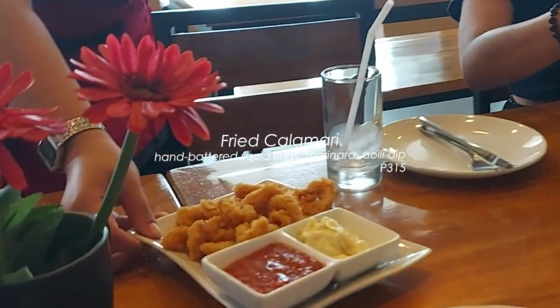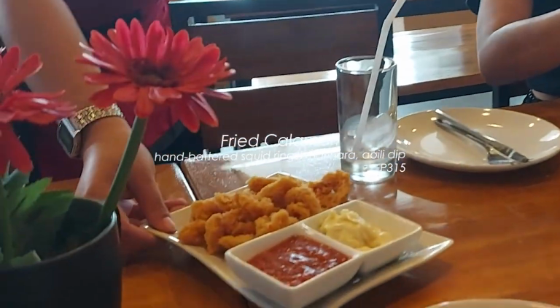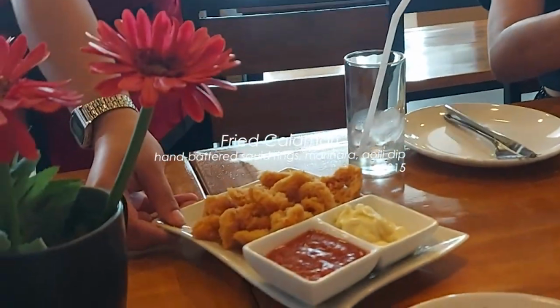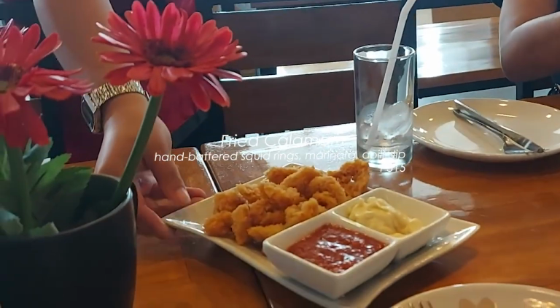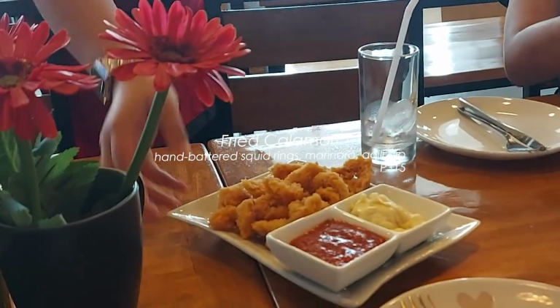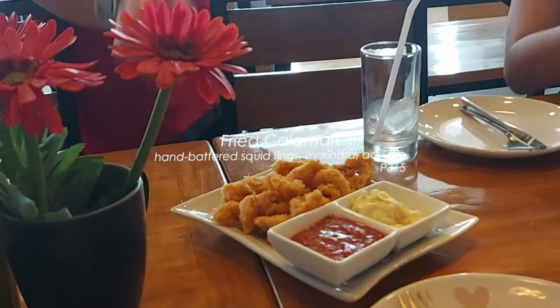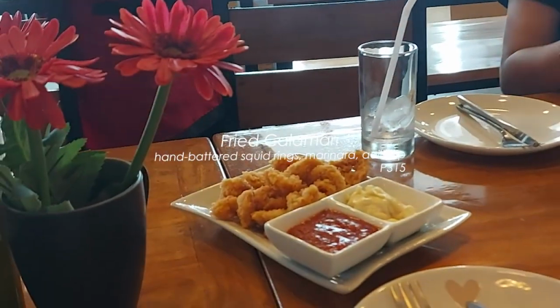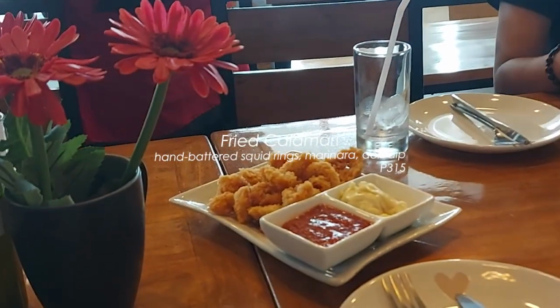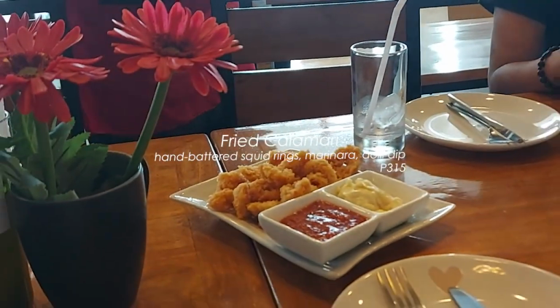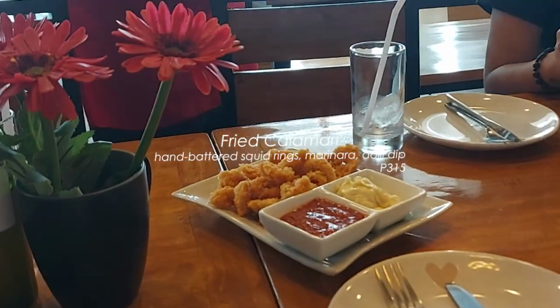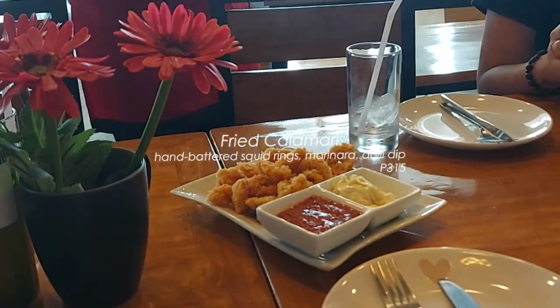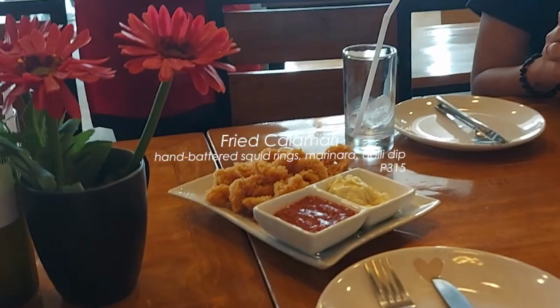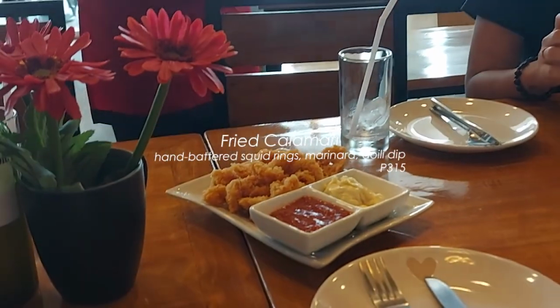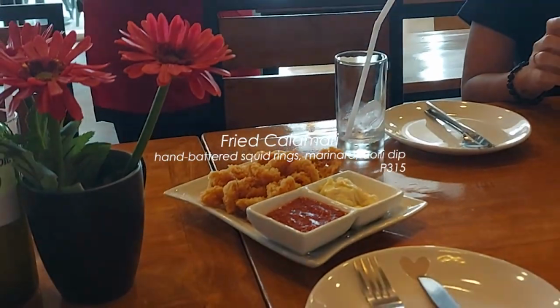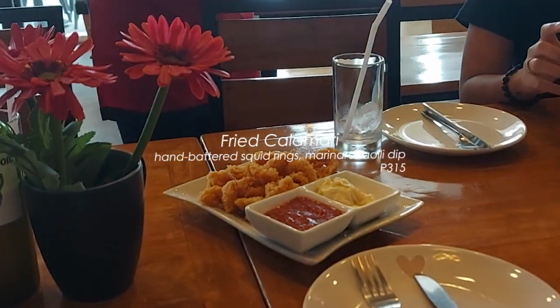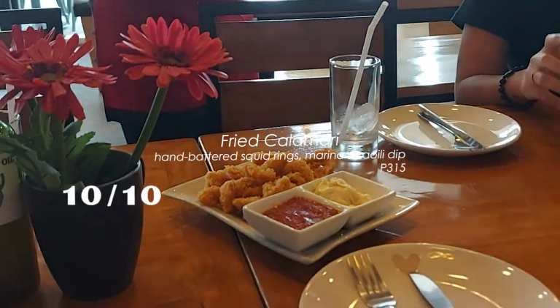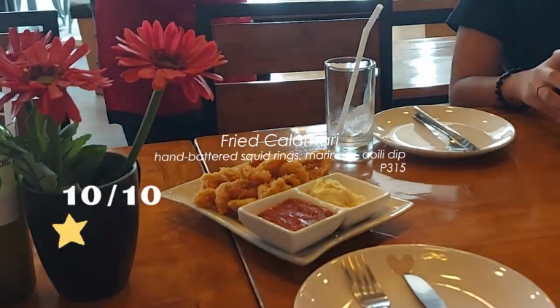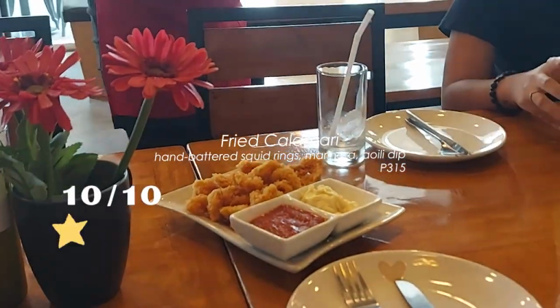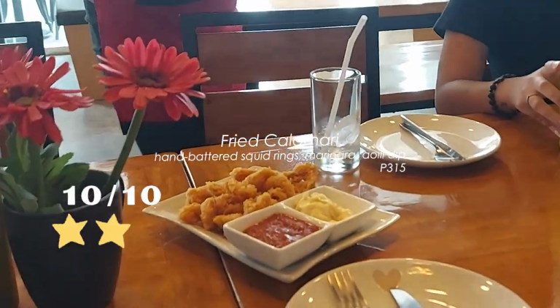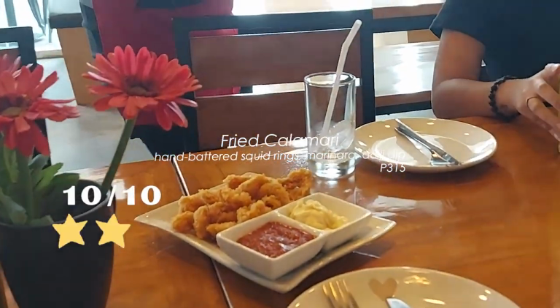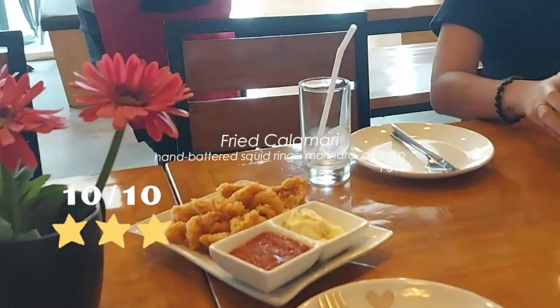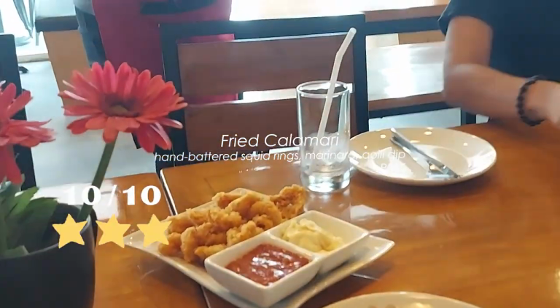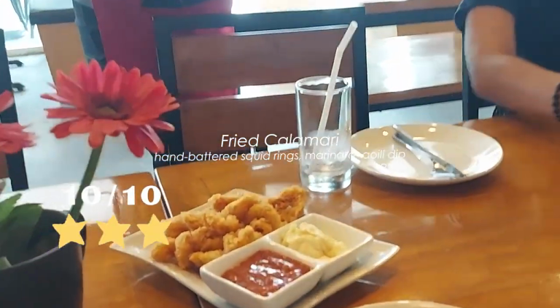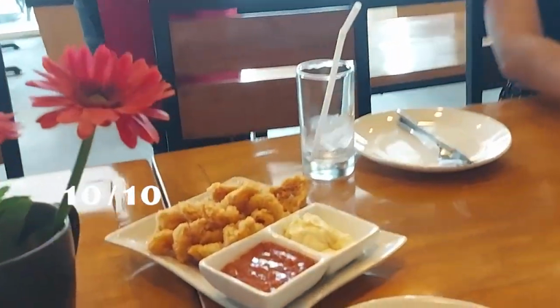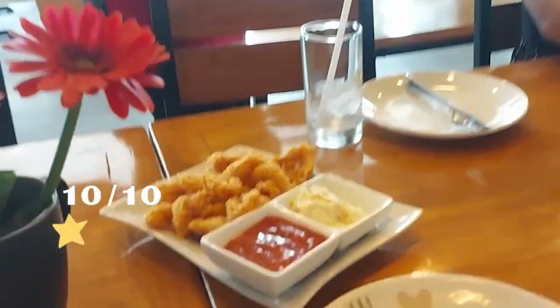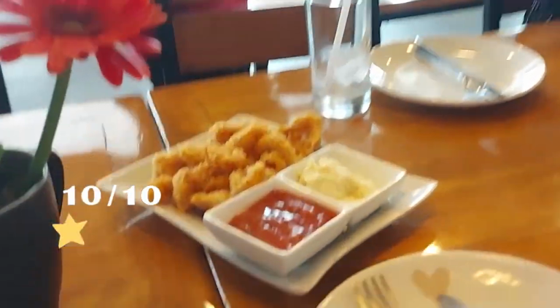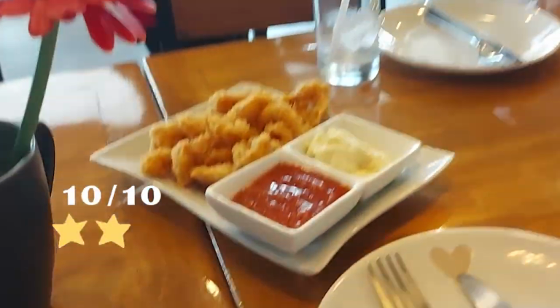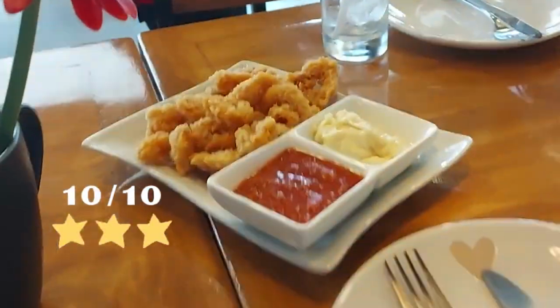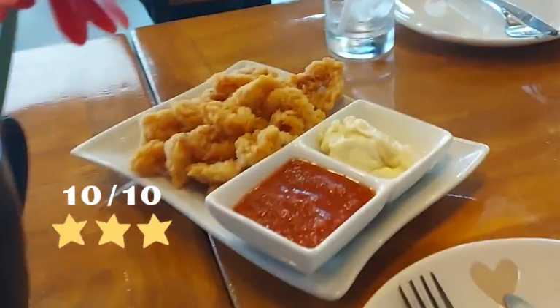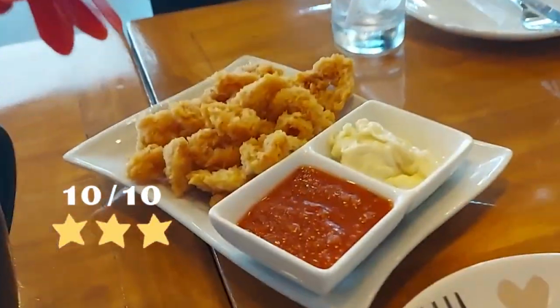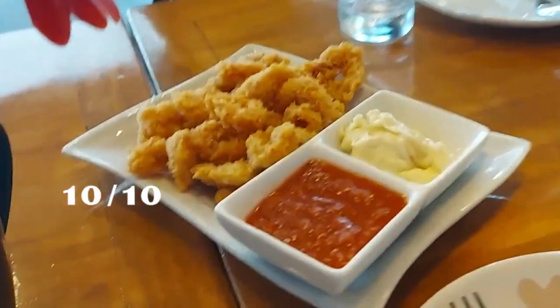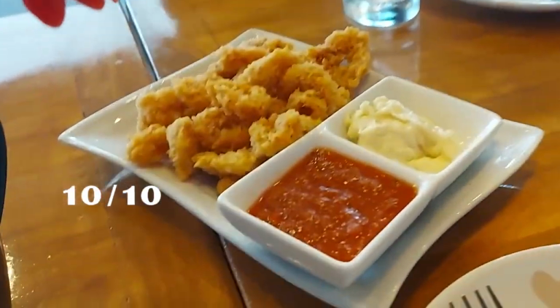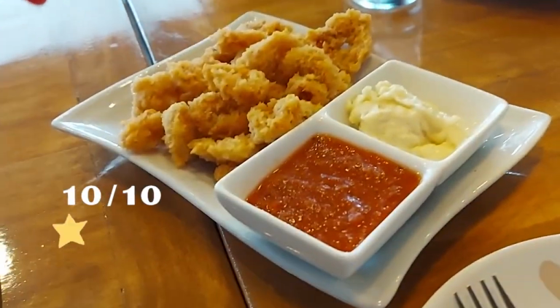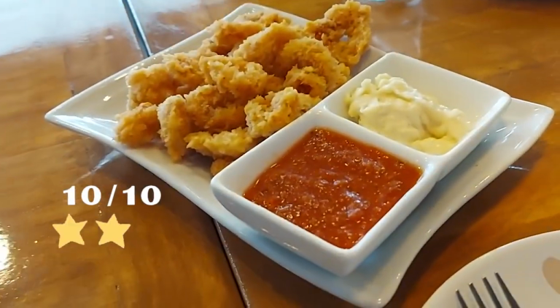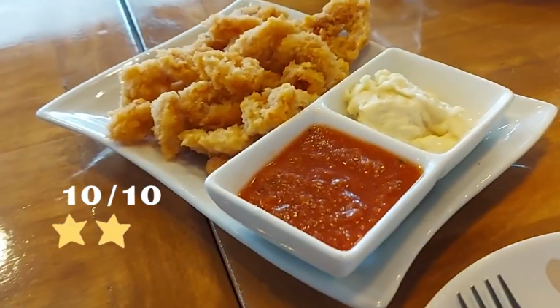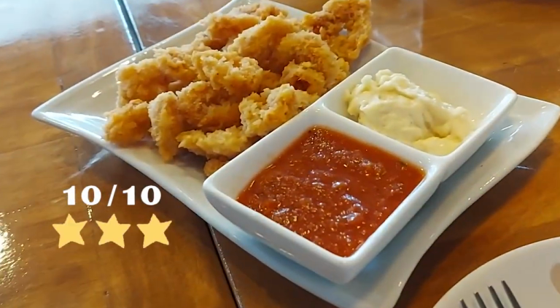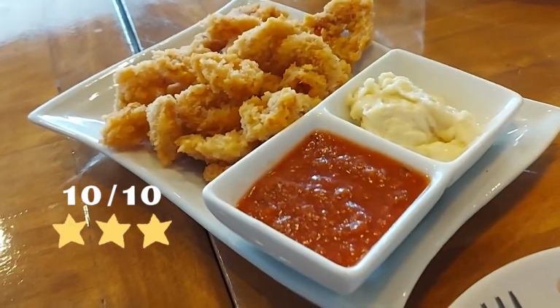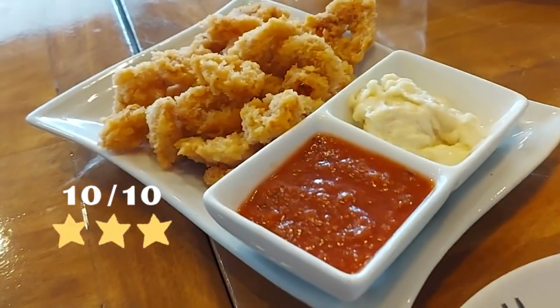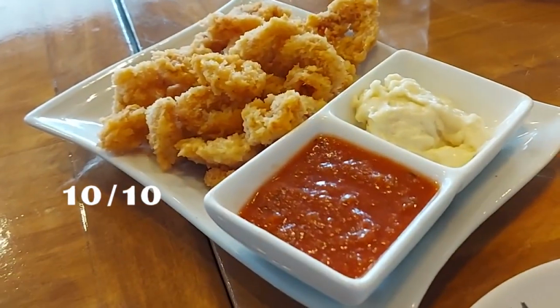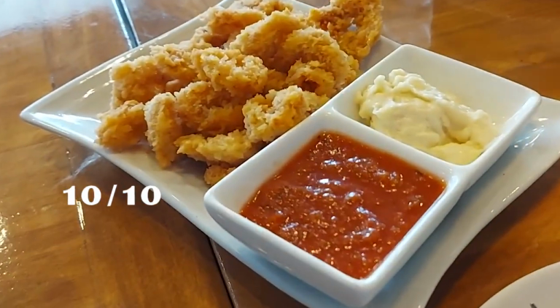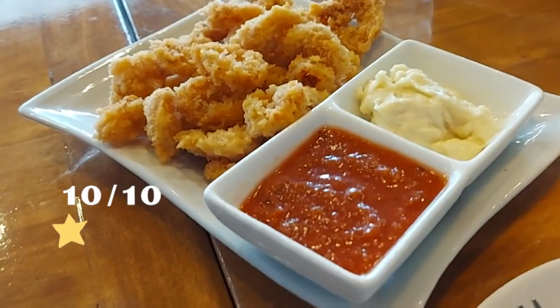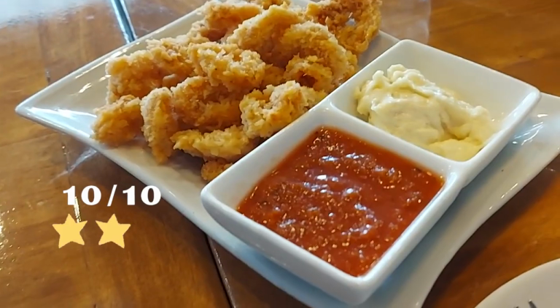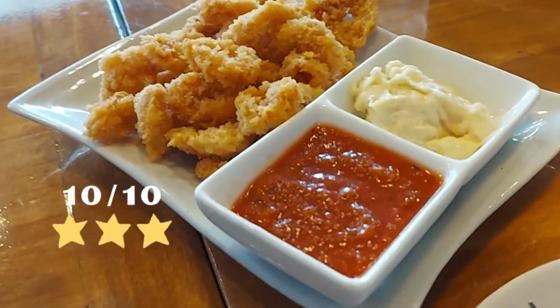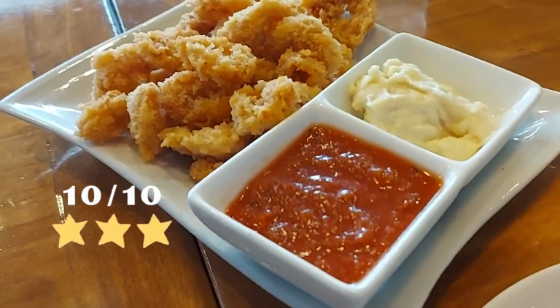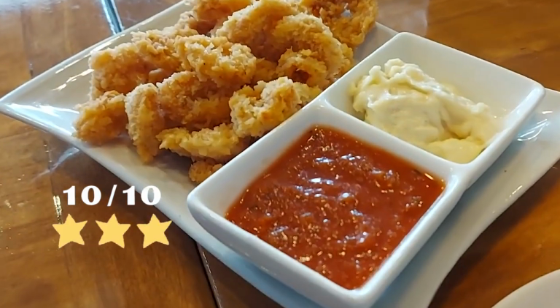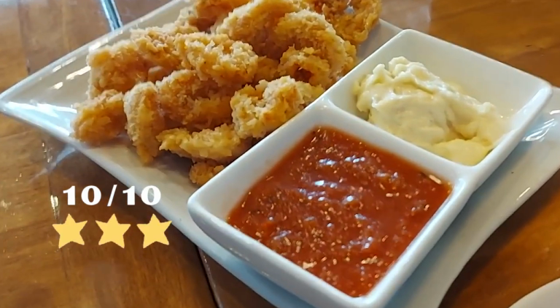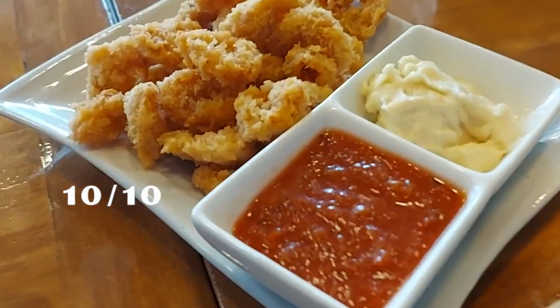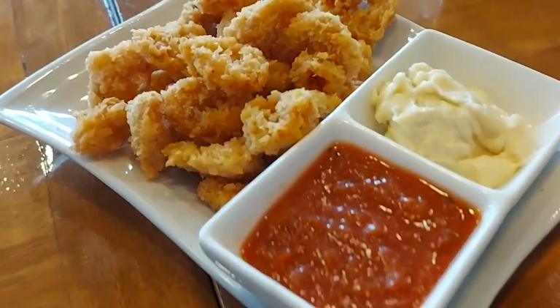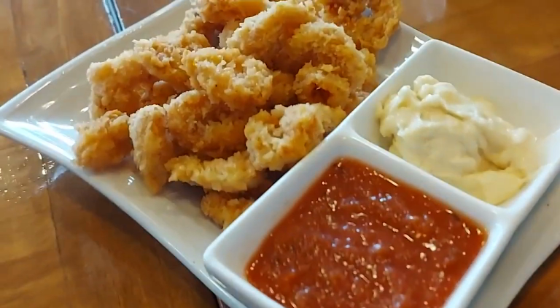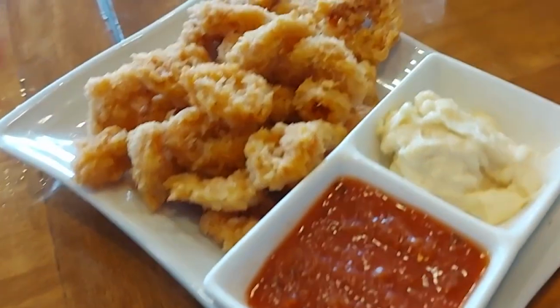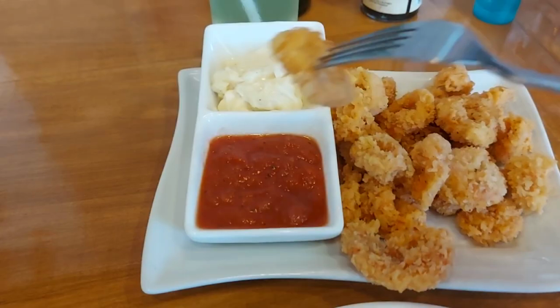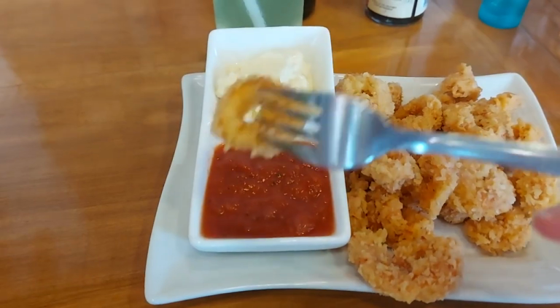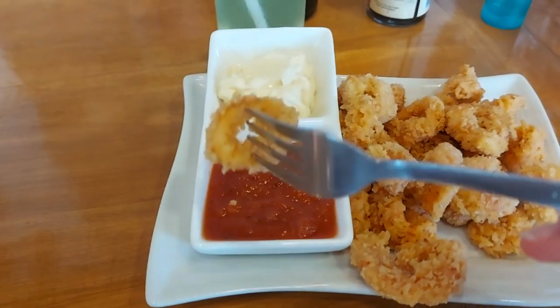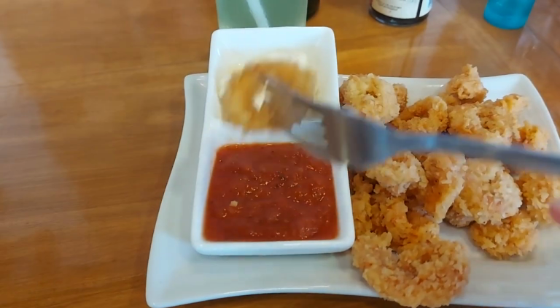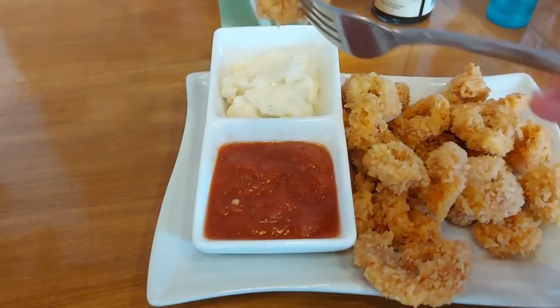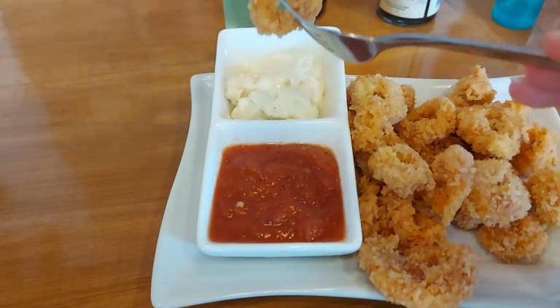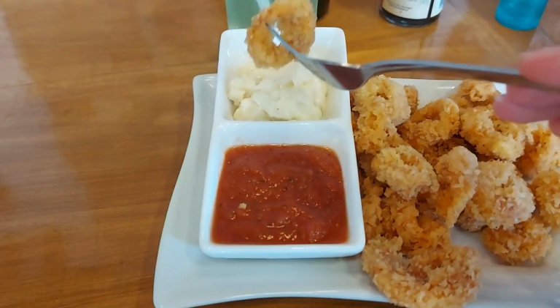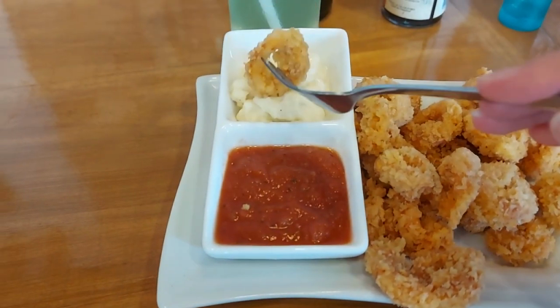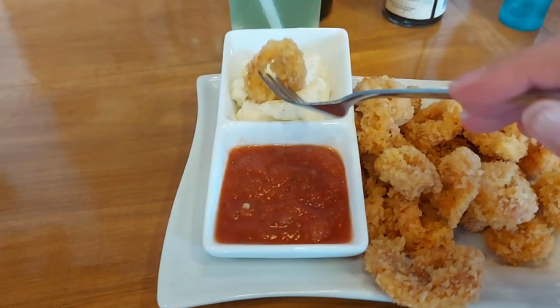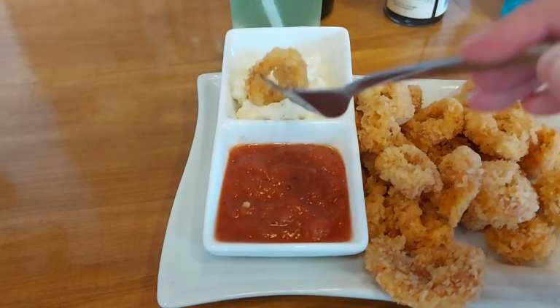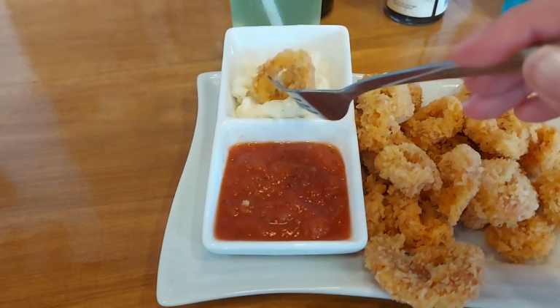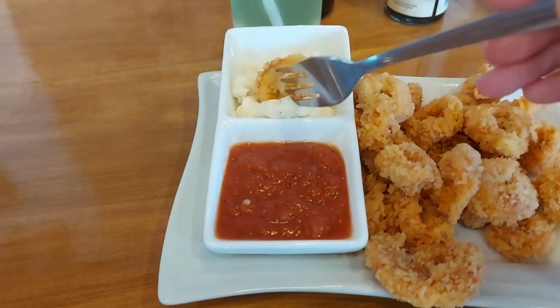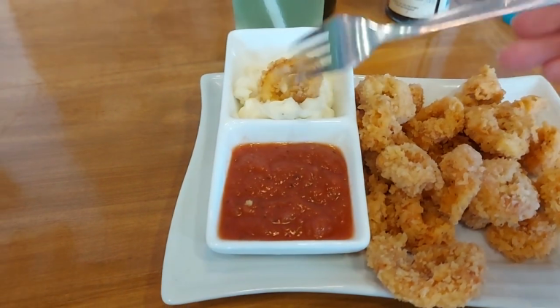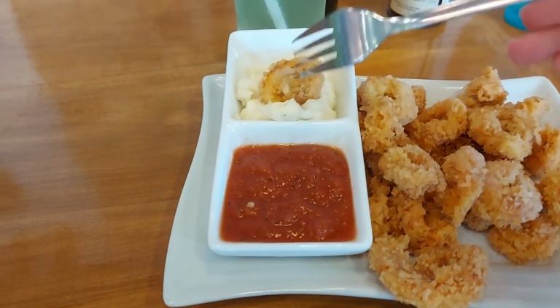Calamari — easy 10 out of 10. One of the best calamari ever, if not the best. Definitely a must try!